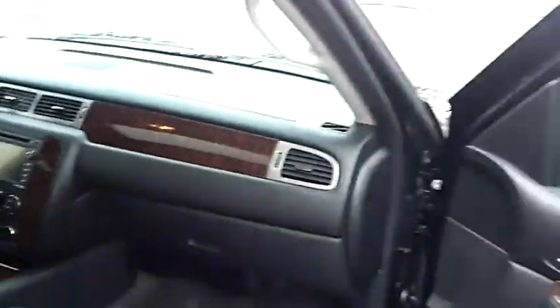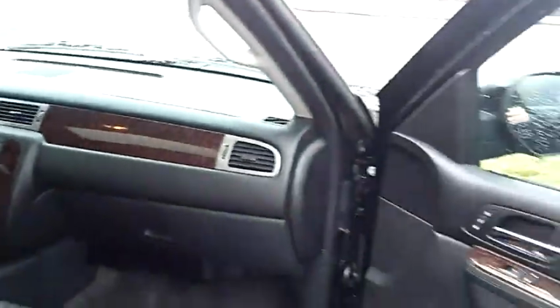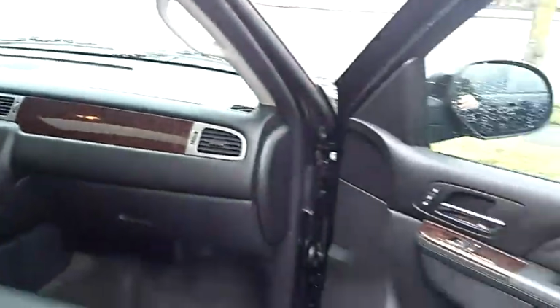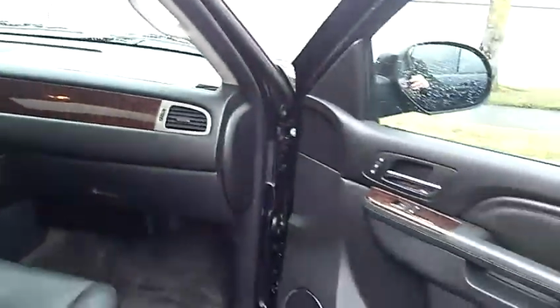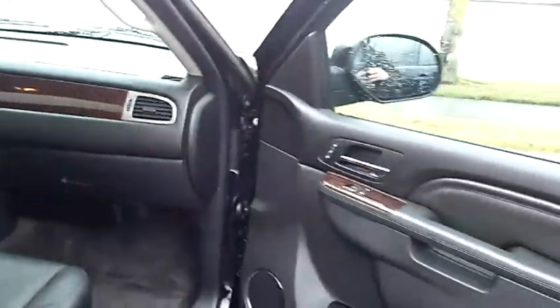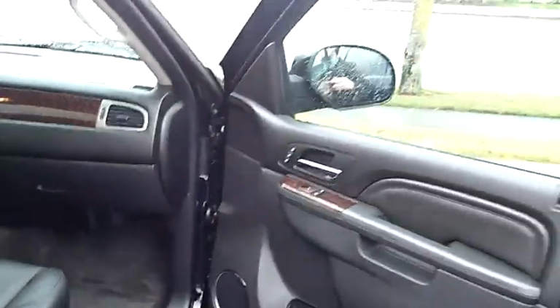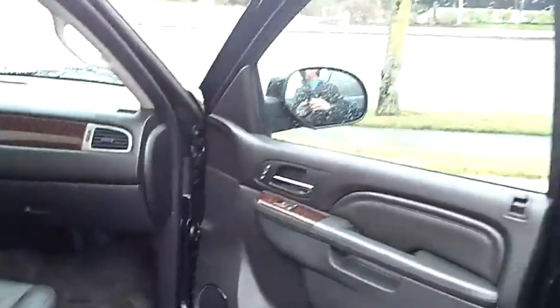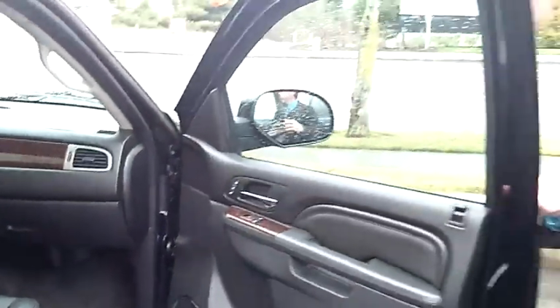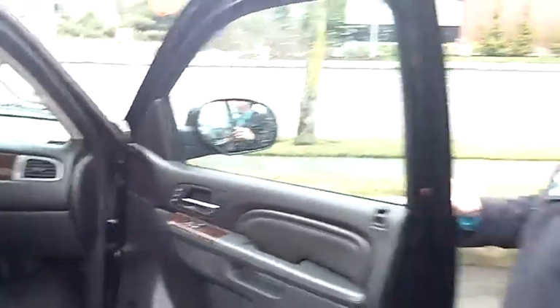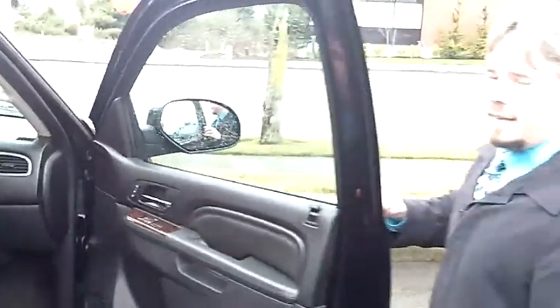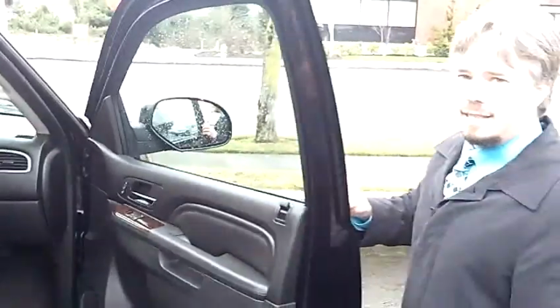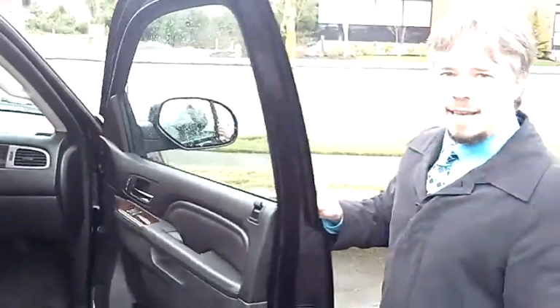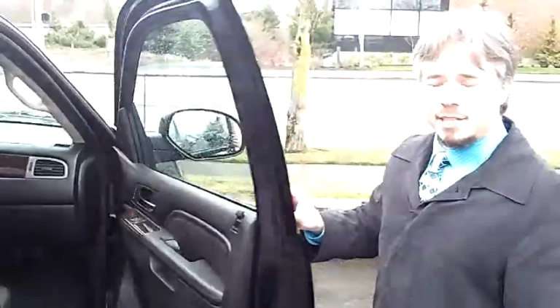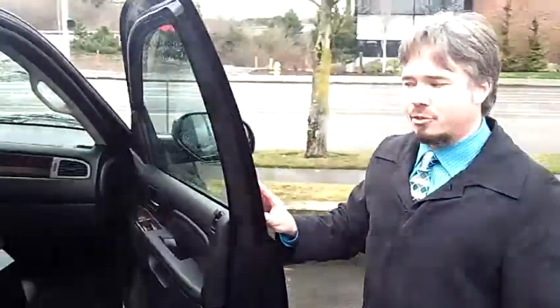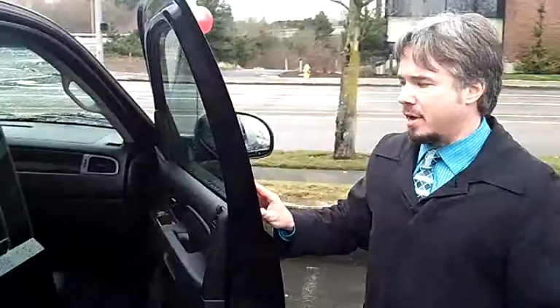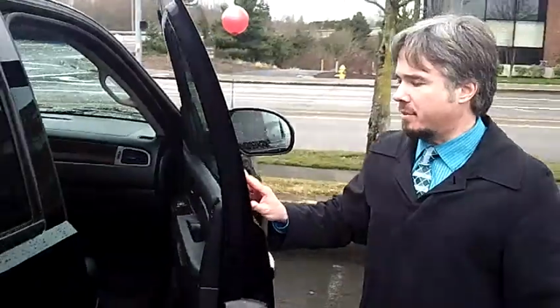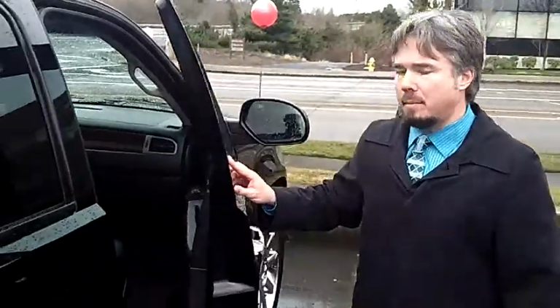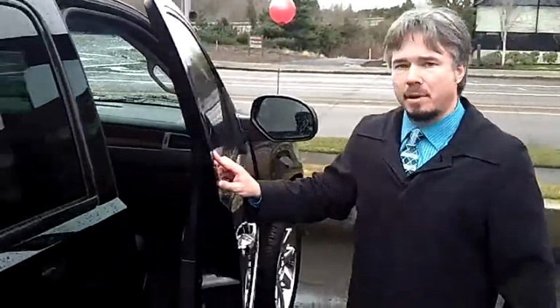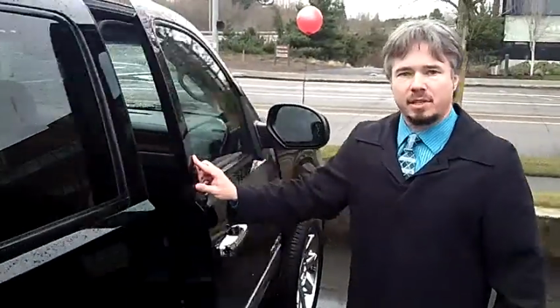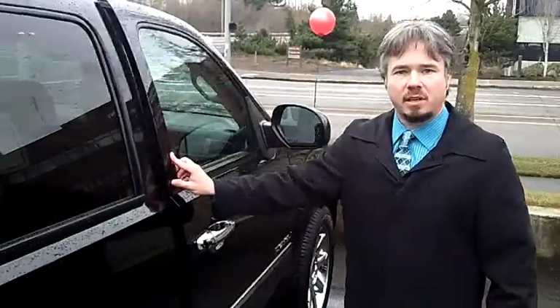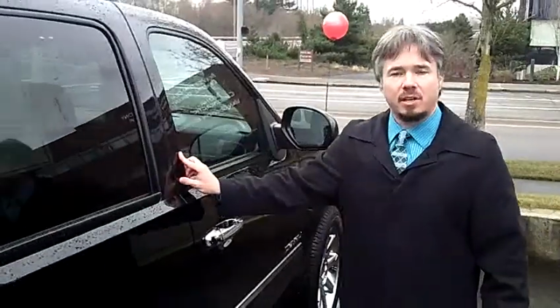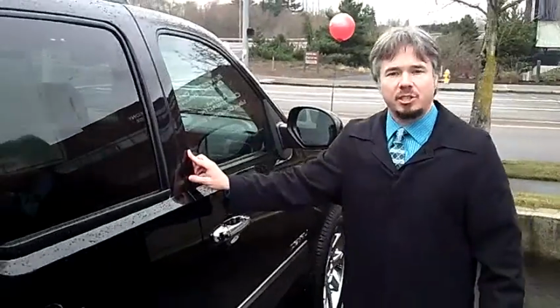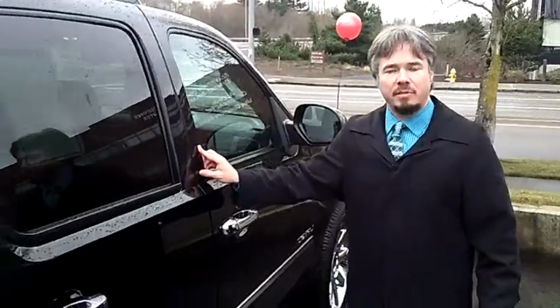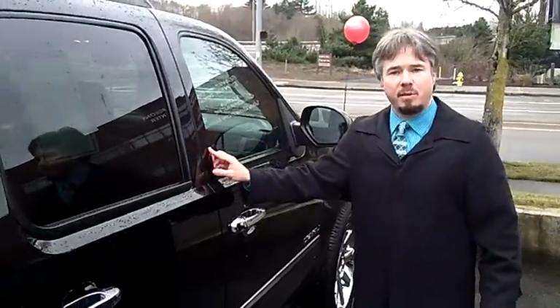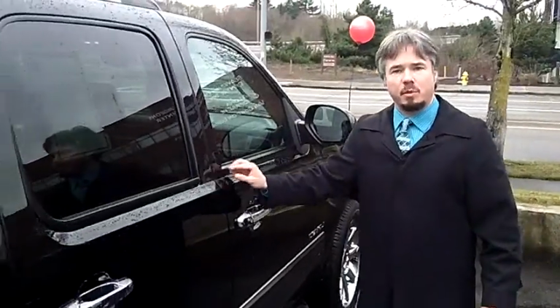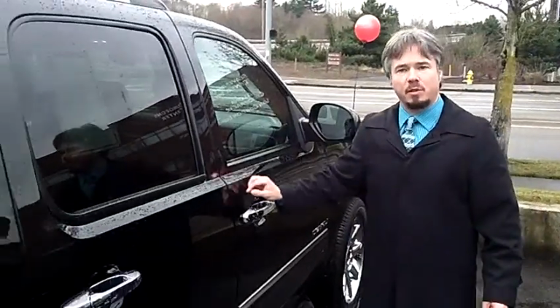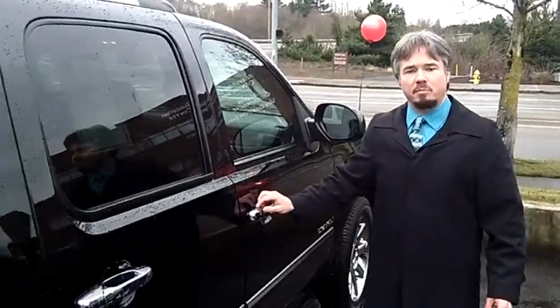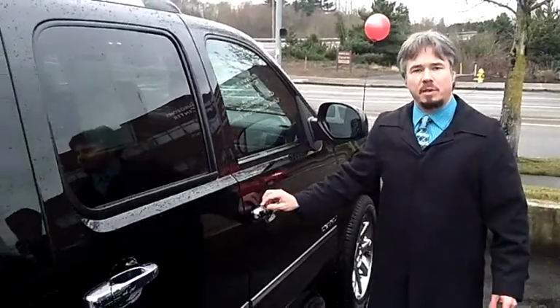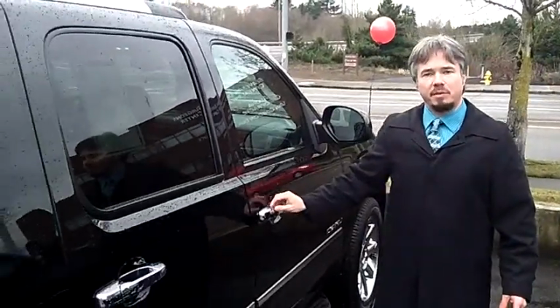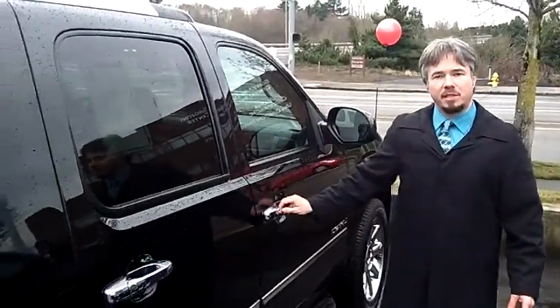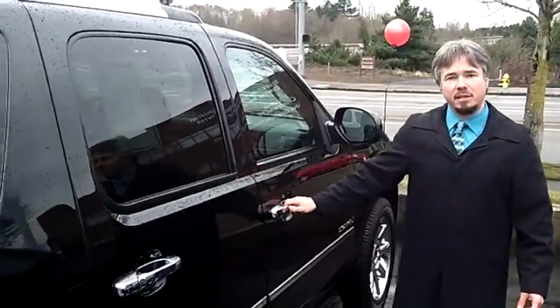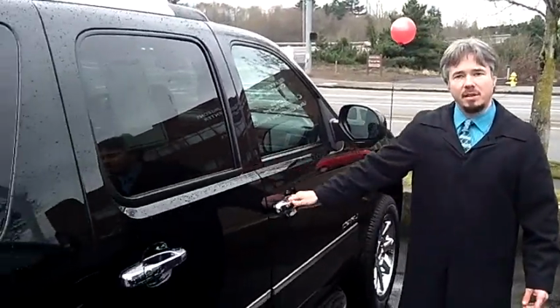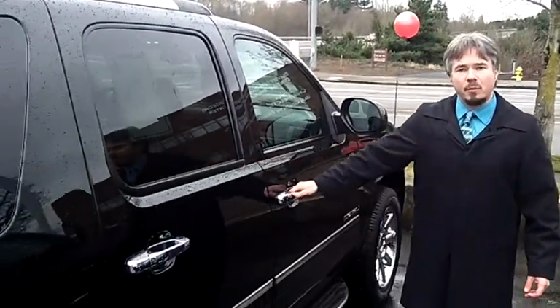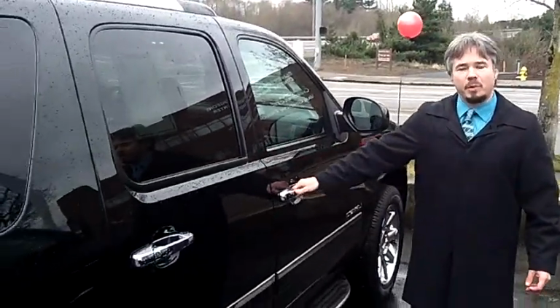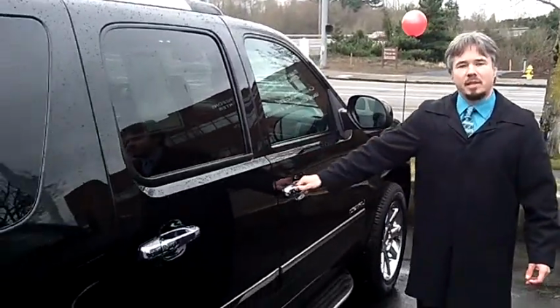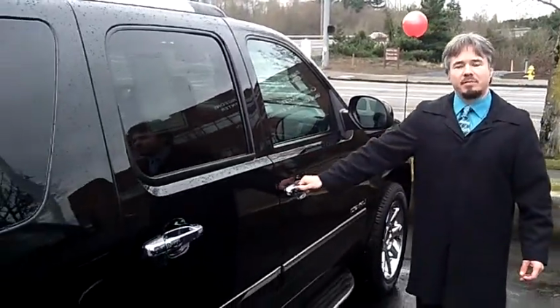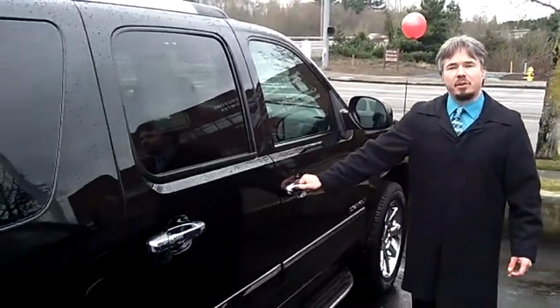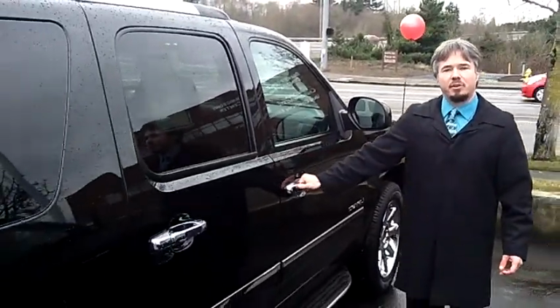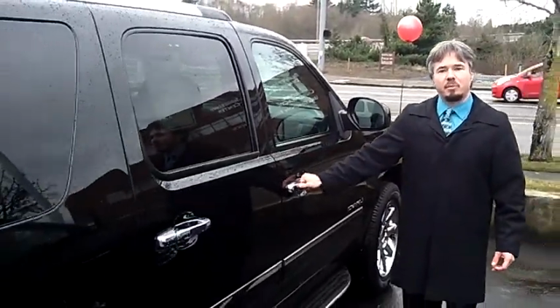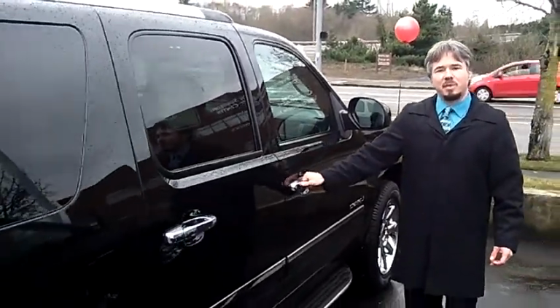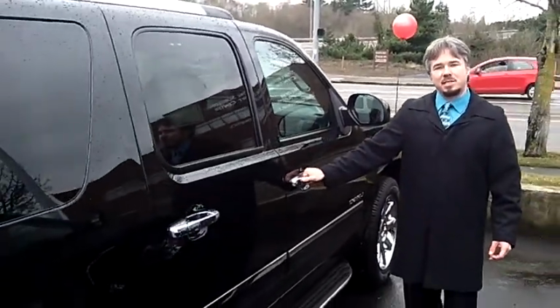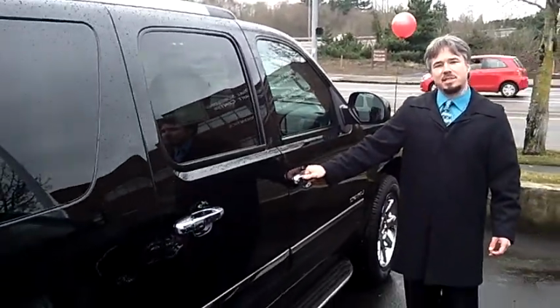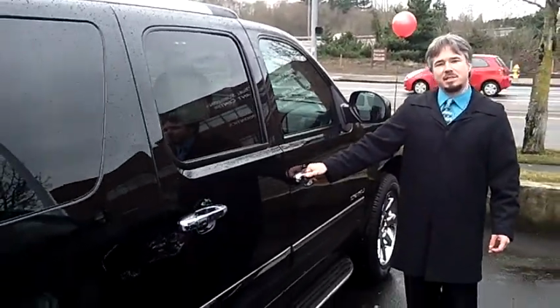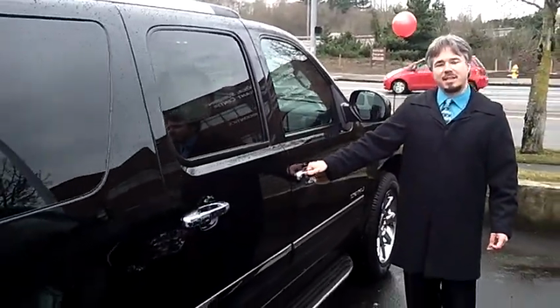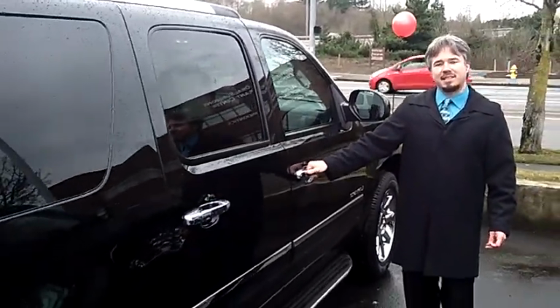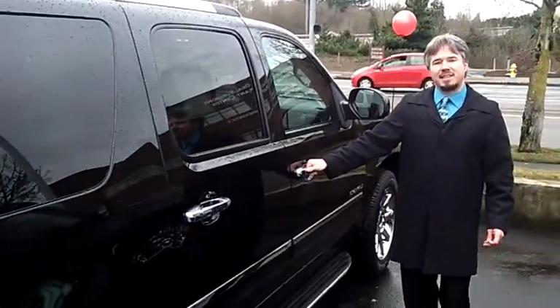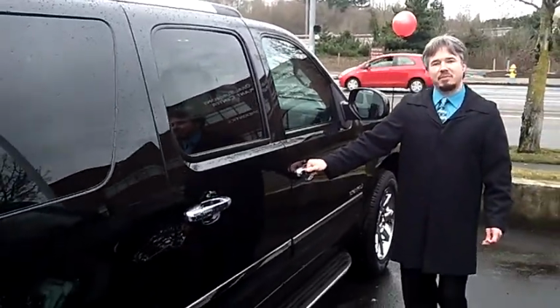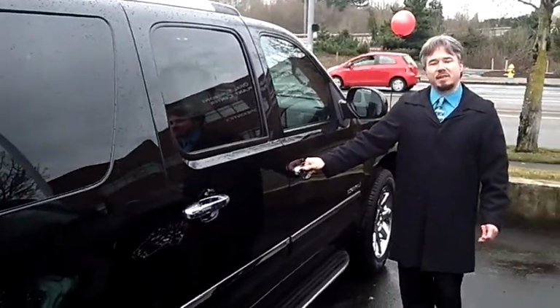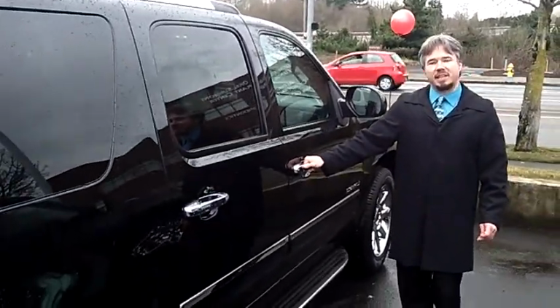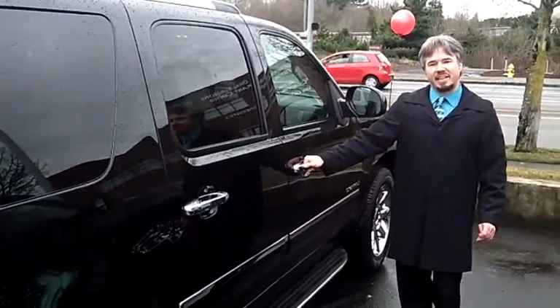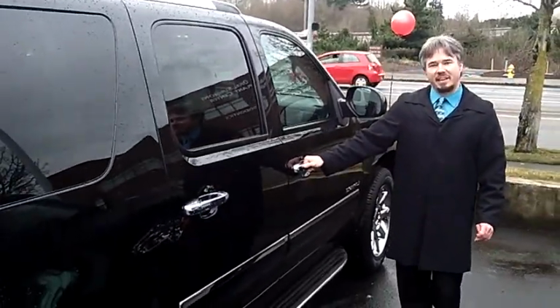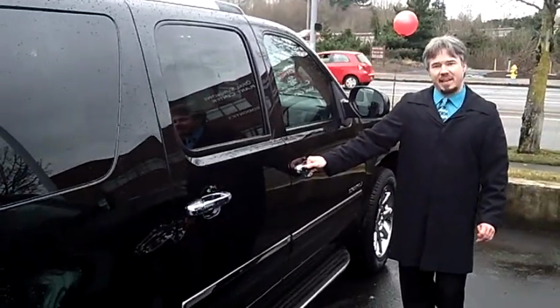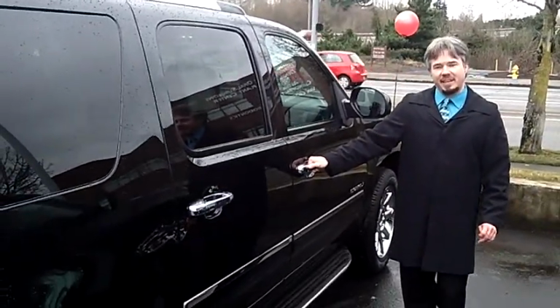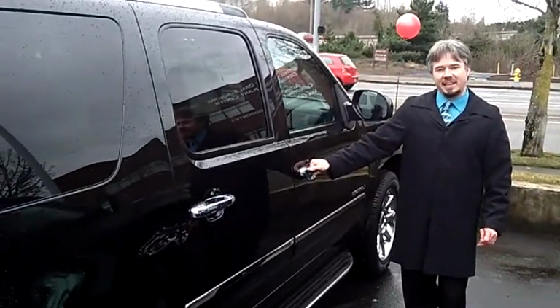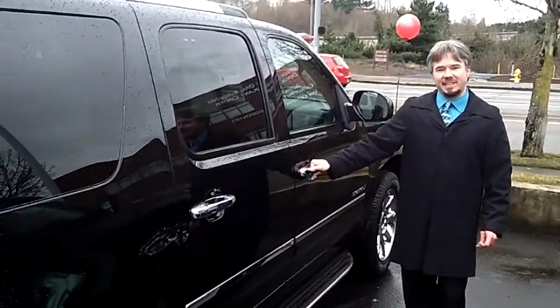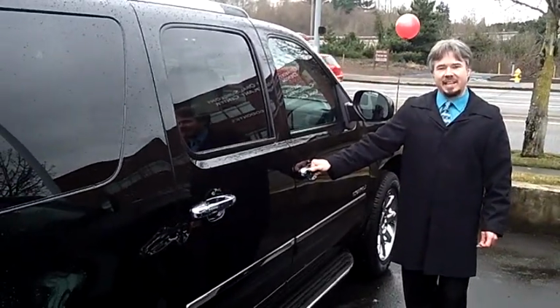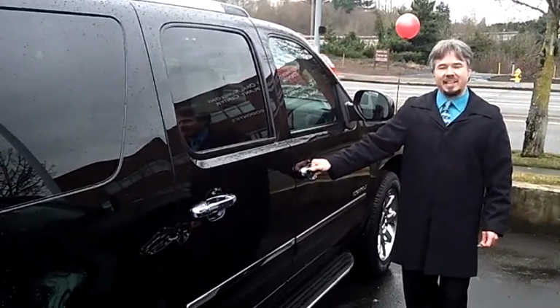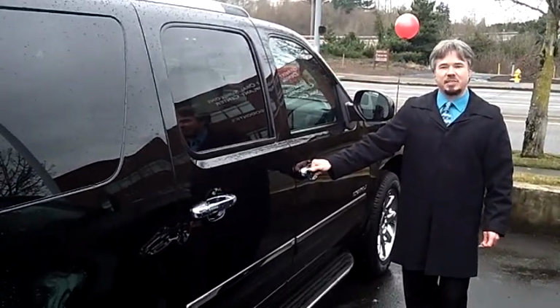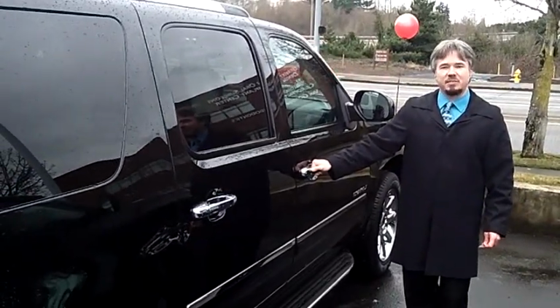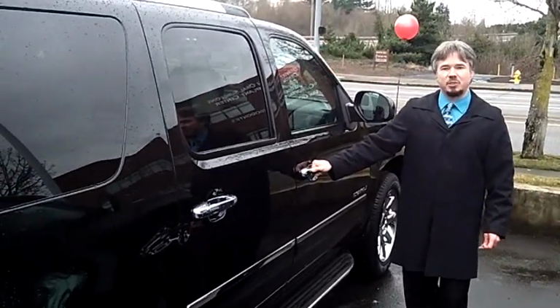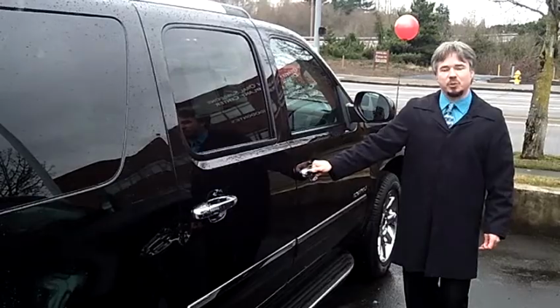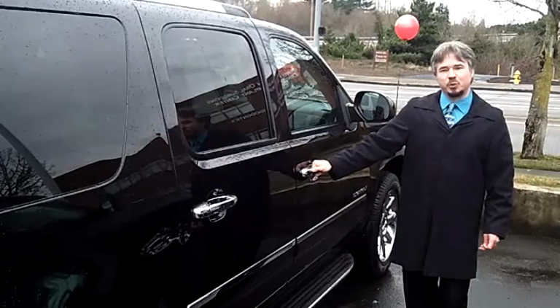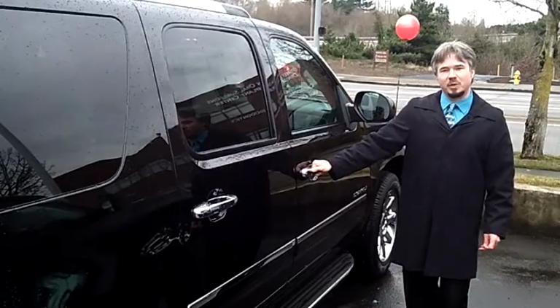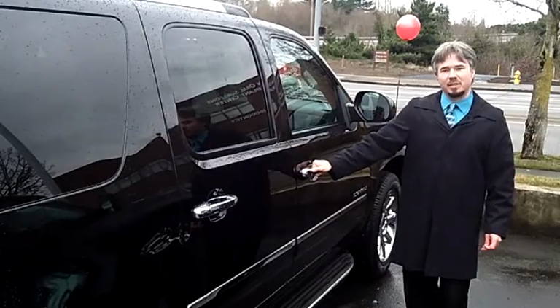Come take a look, come take a test drive, come out to Car Chevy World in Beaverton. We'd love to earn your business. Thanks again for clicking on that link and taking this virtual tour.